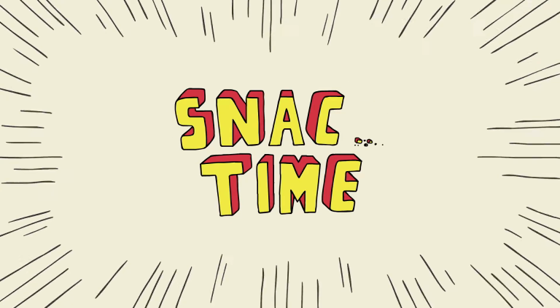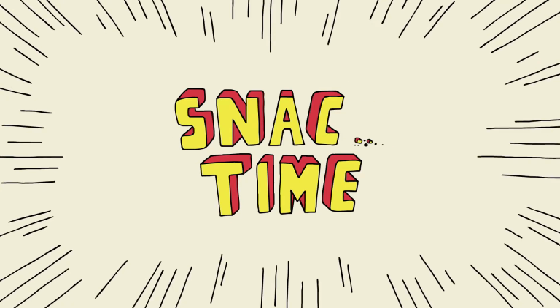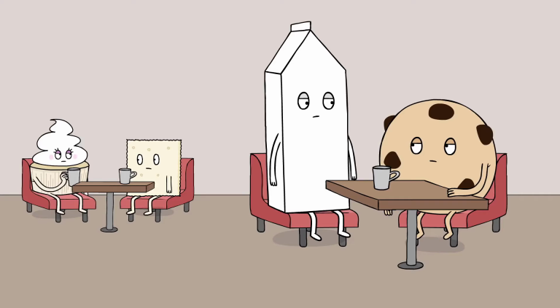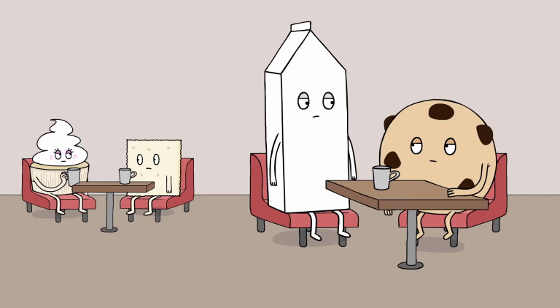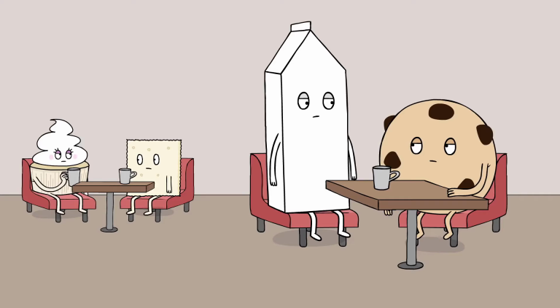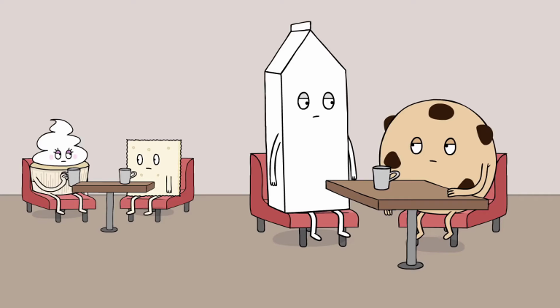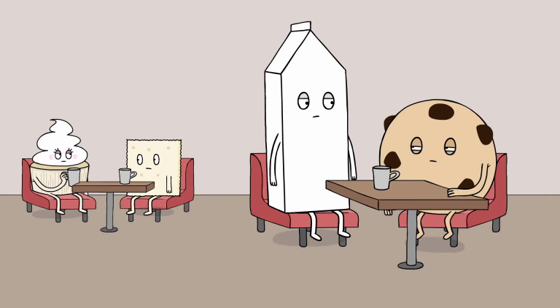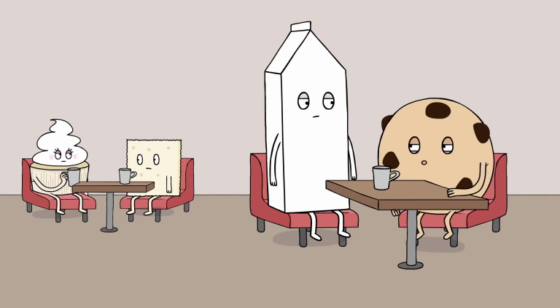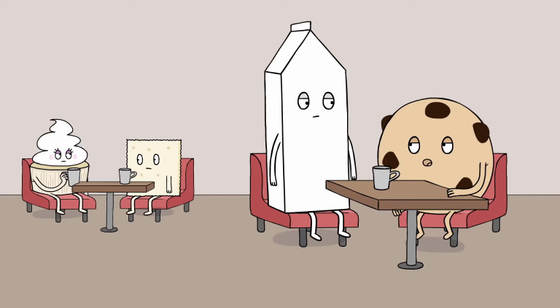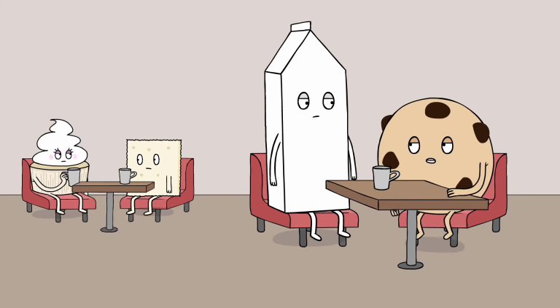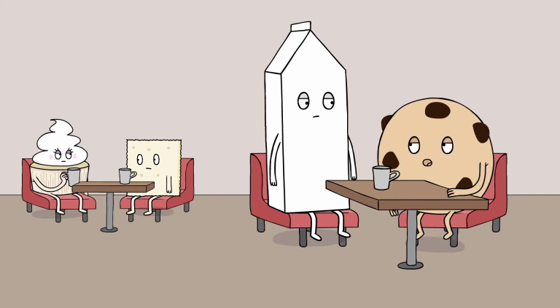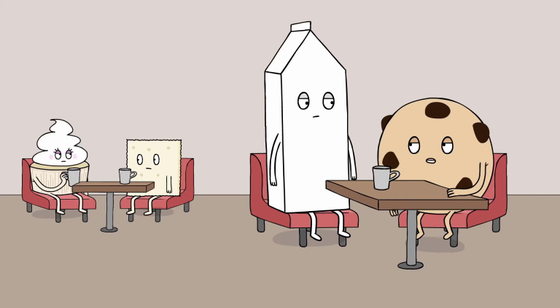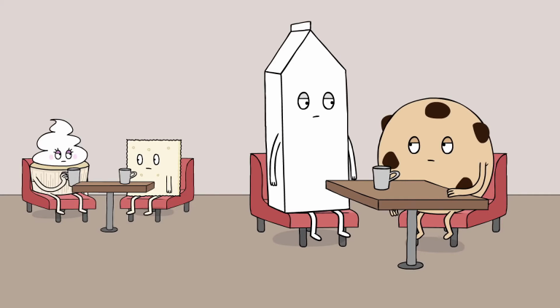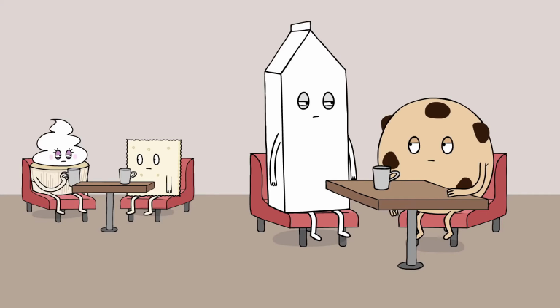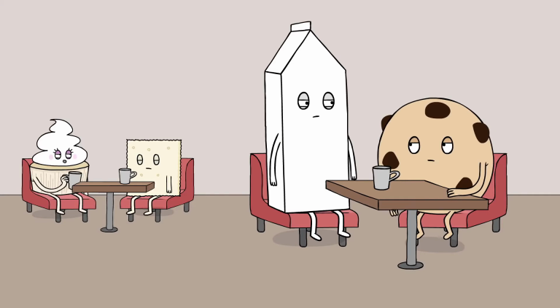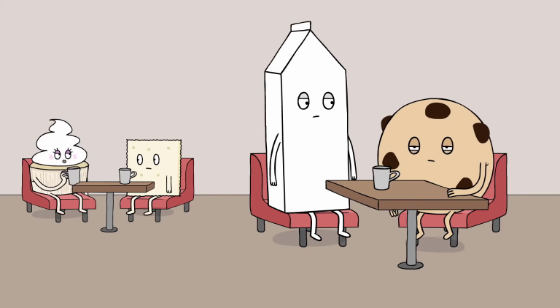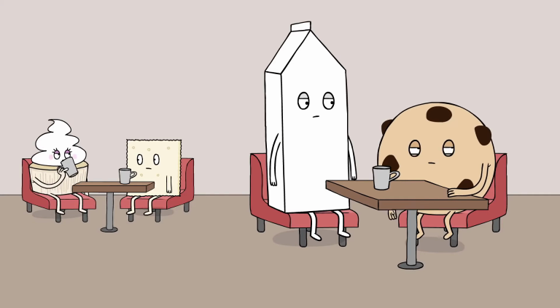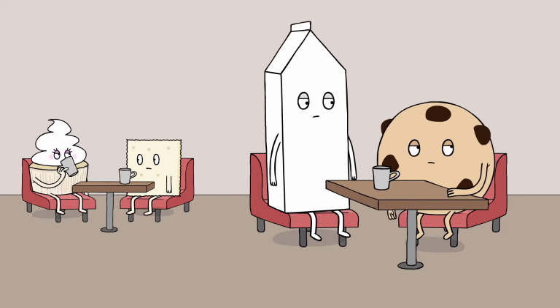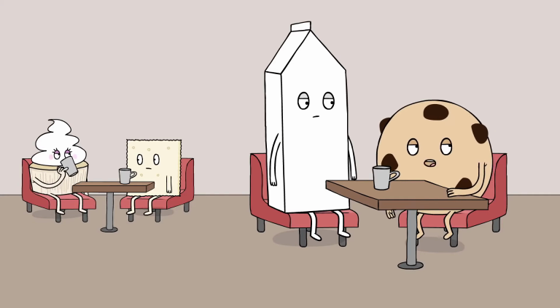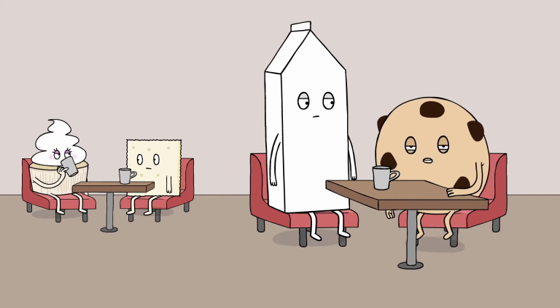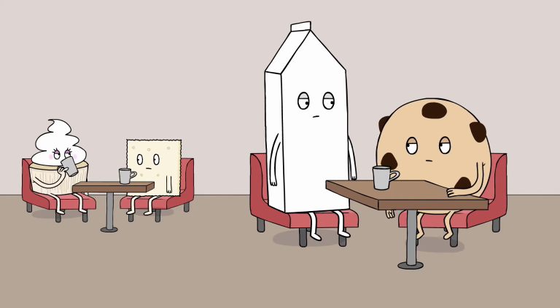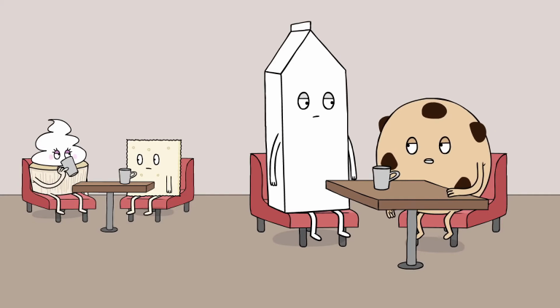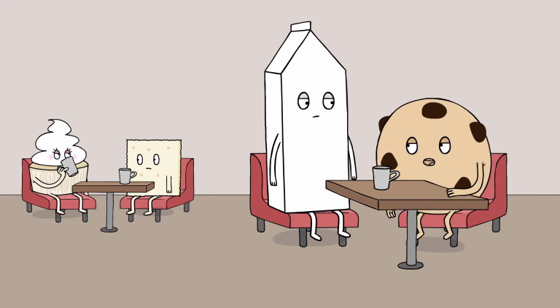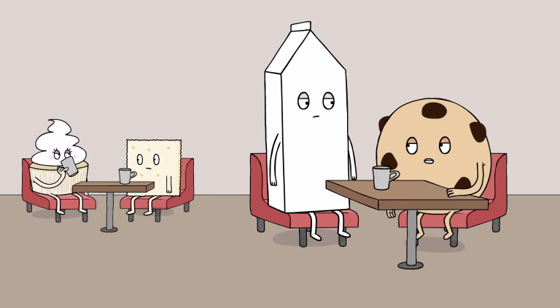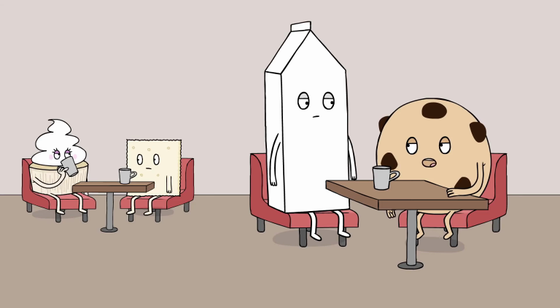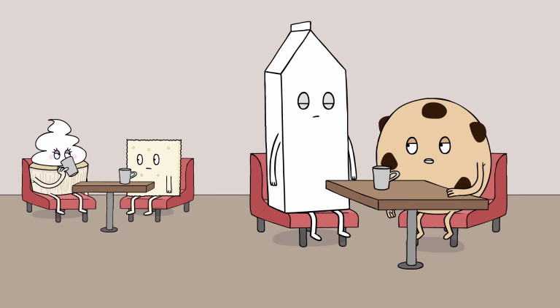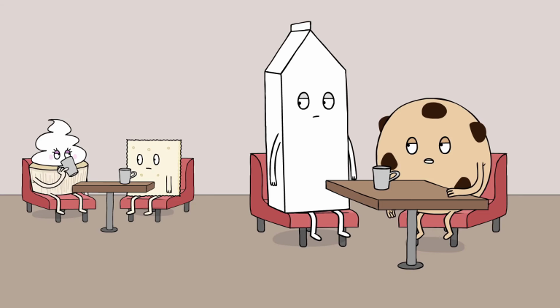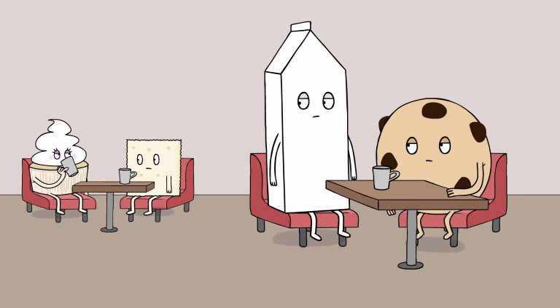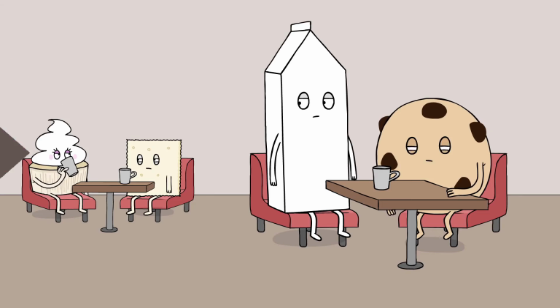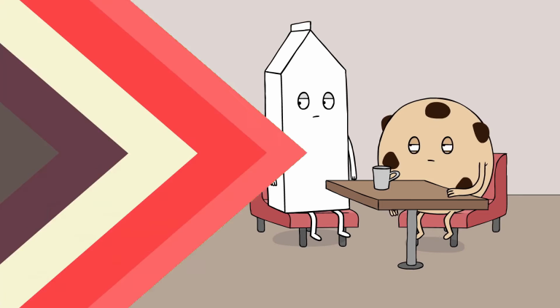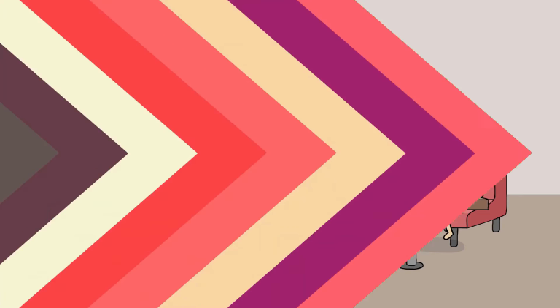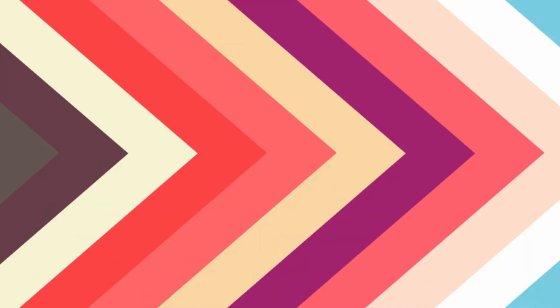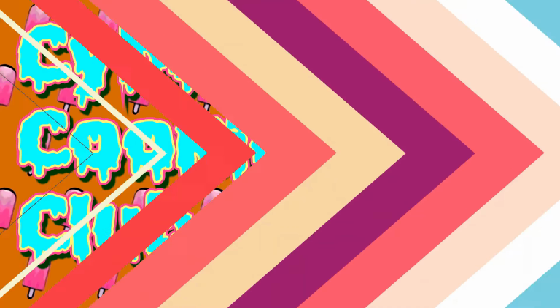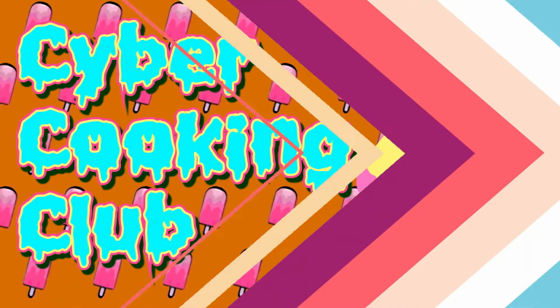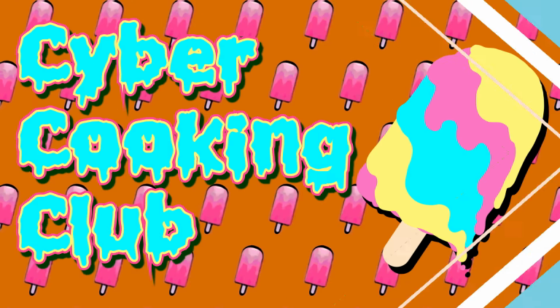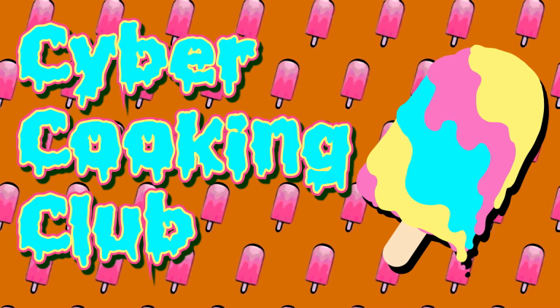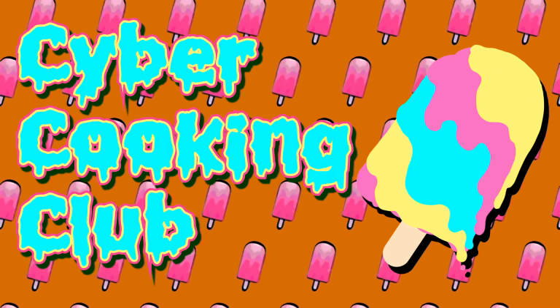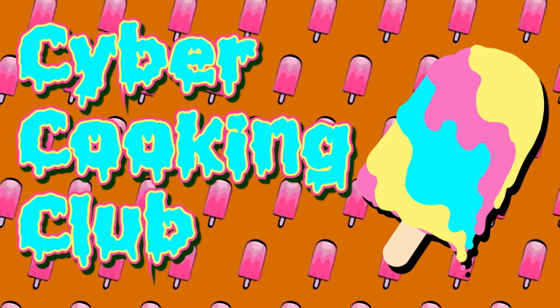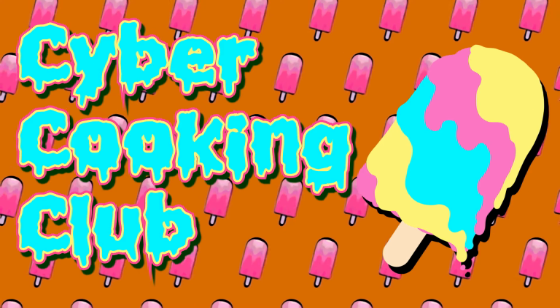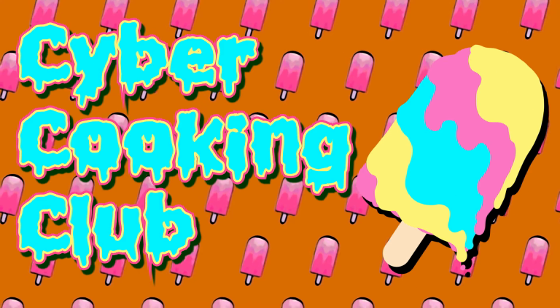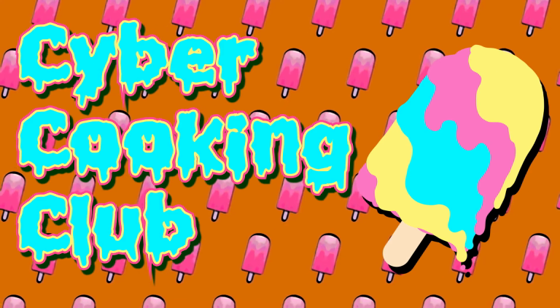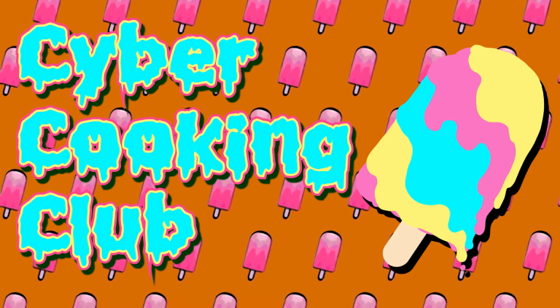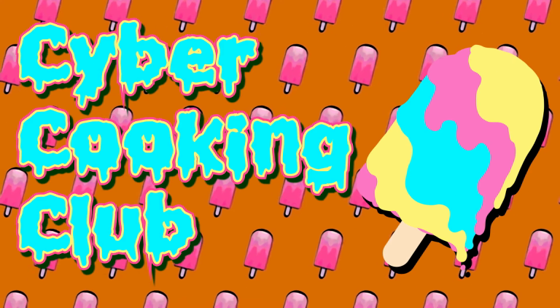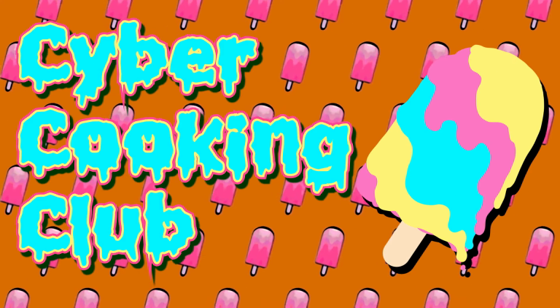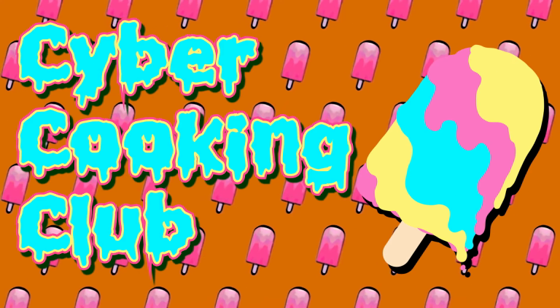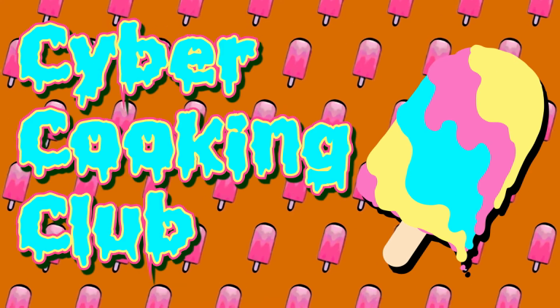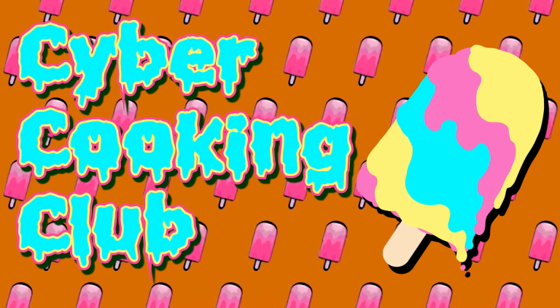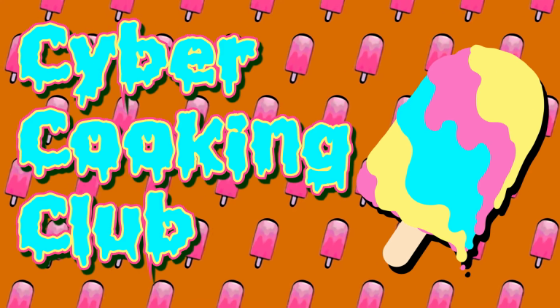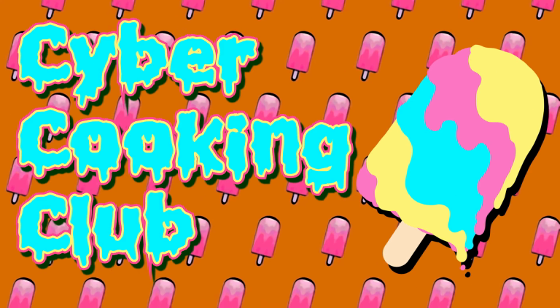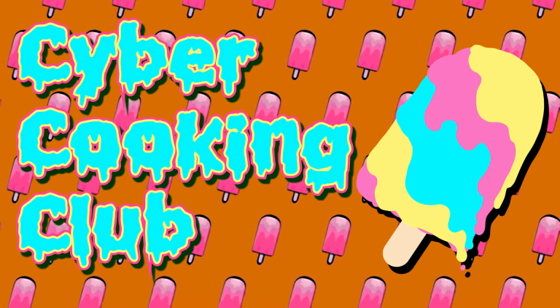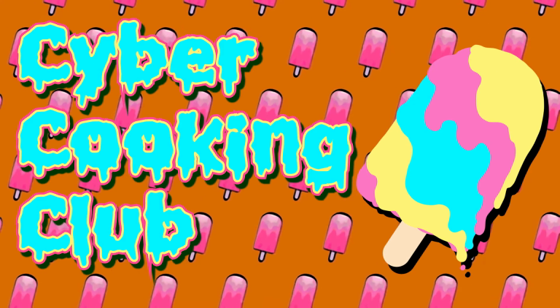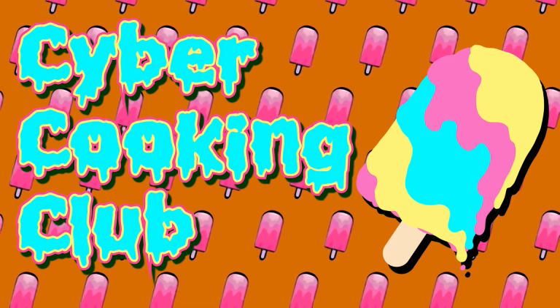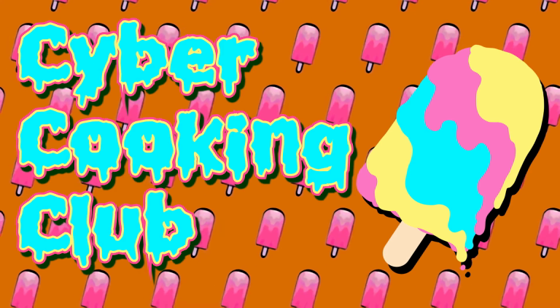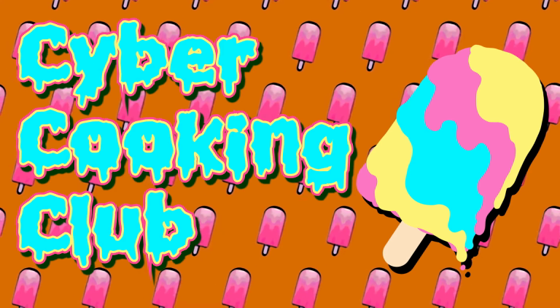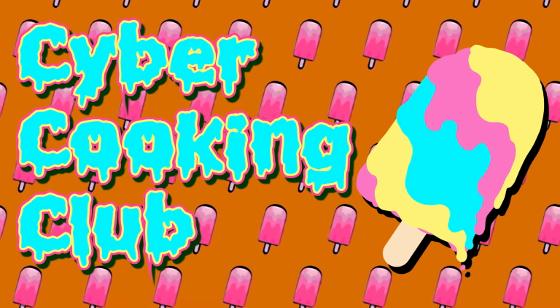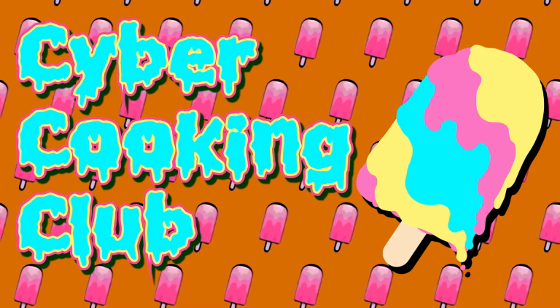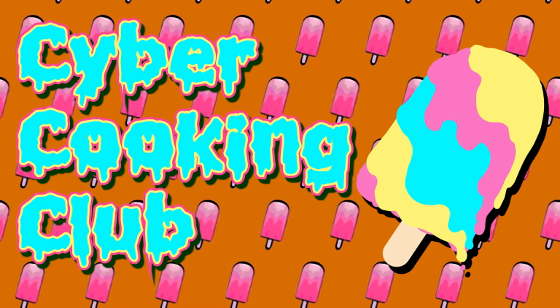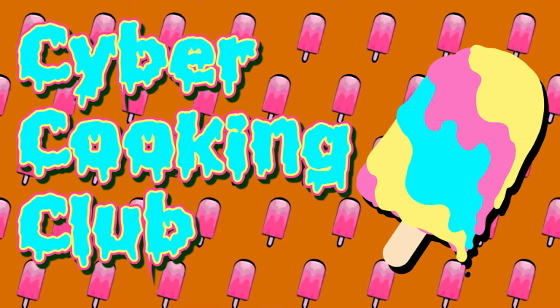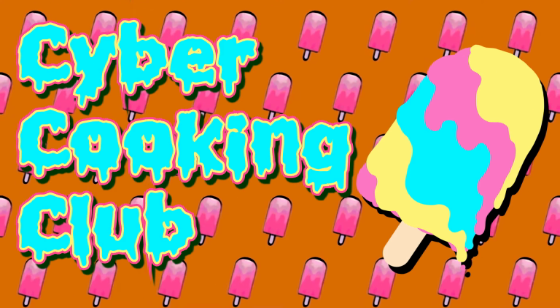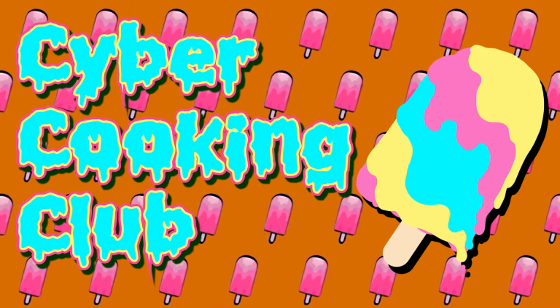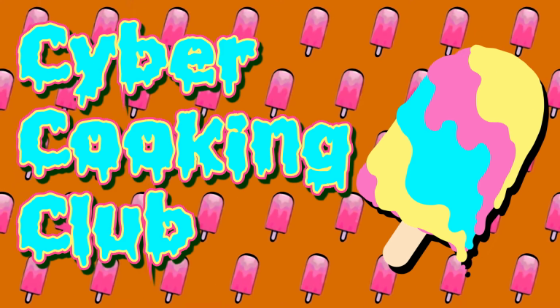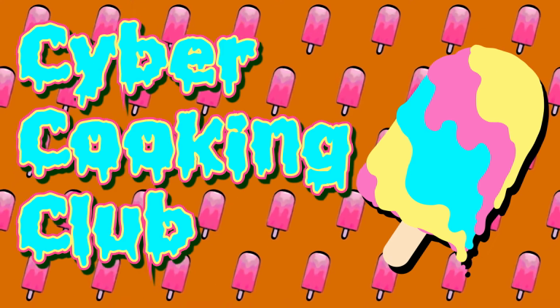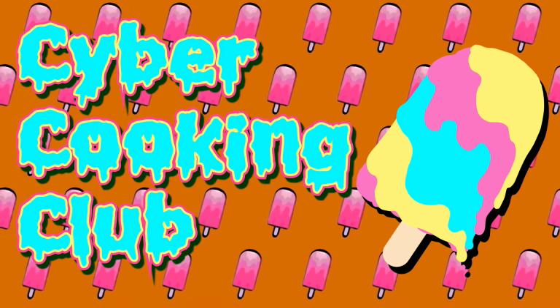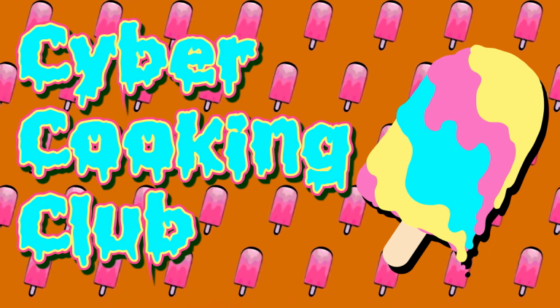Is it snack time already? All right, let's head over to Cyber Cooking Club for a delicious and easy-to-make frozen treat.